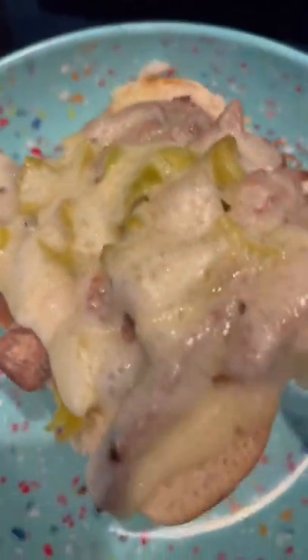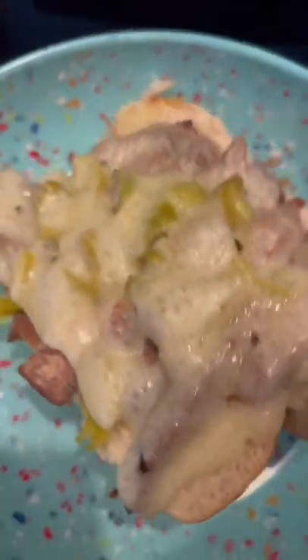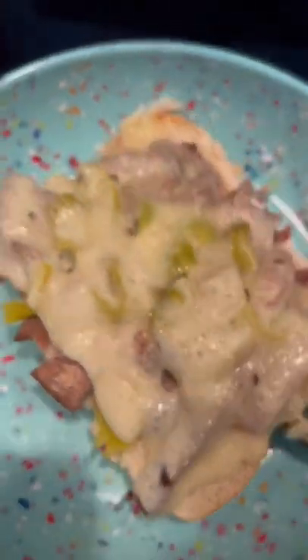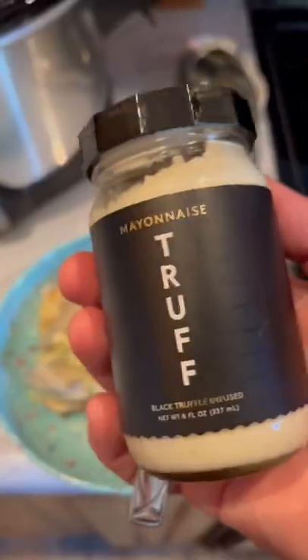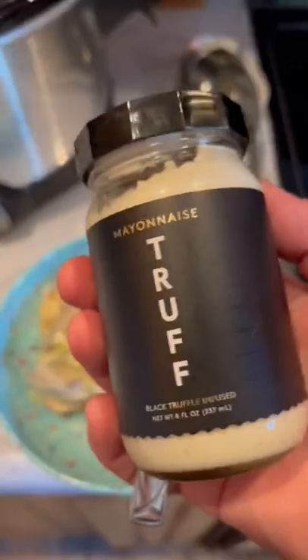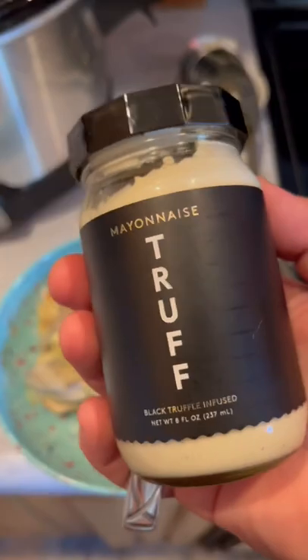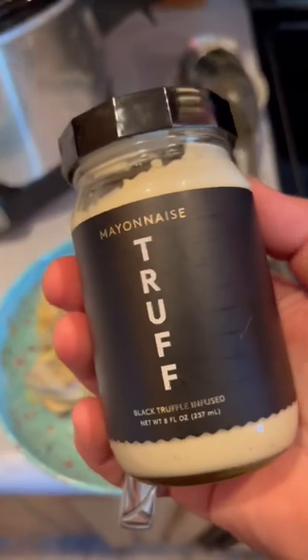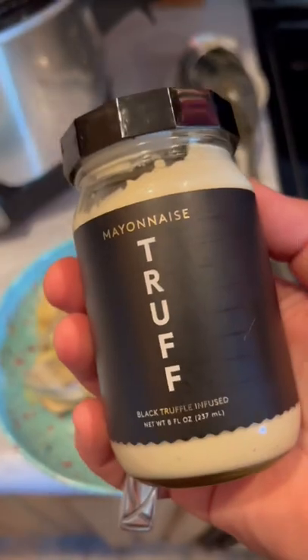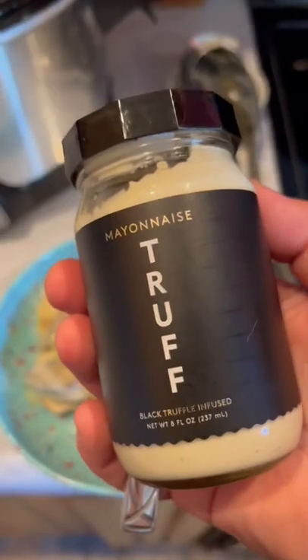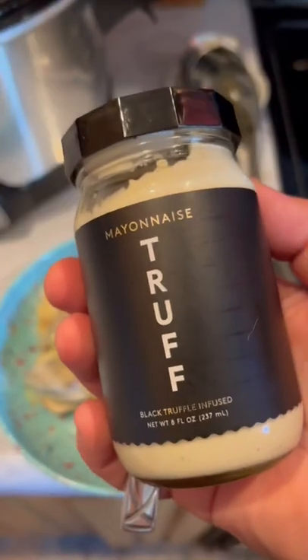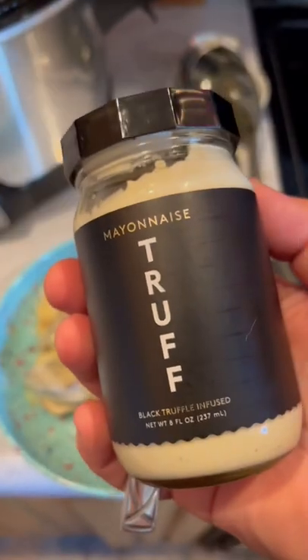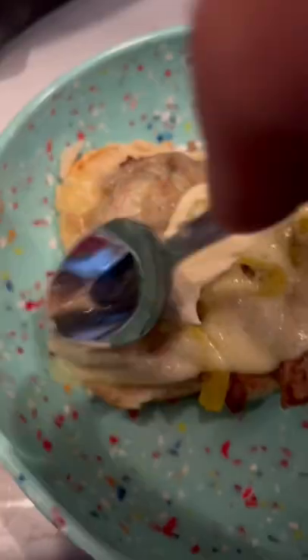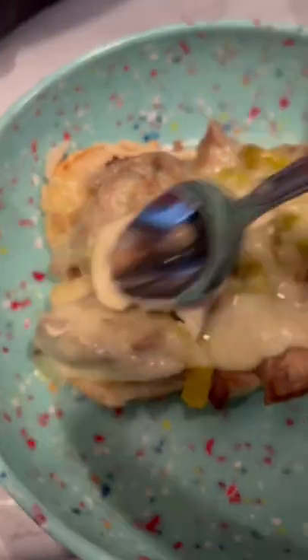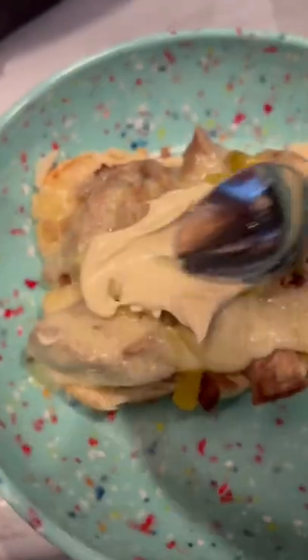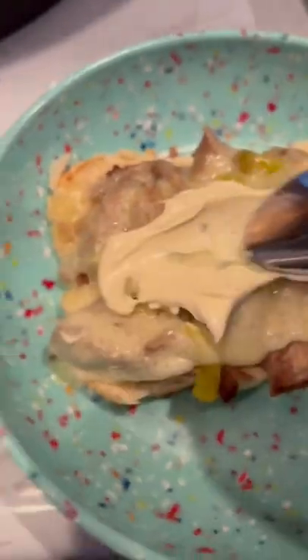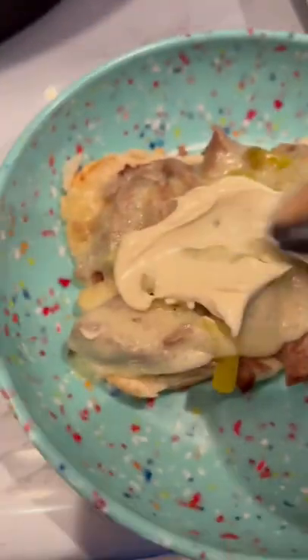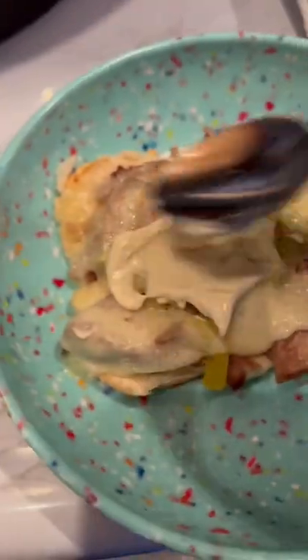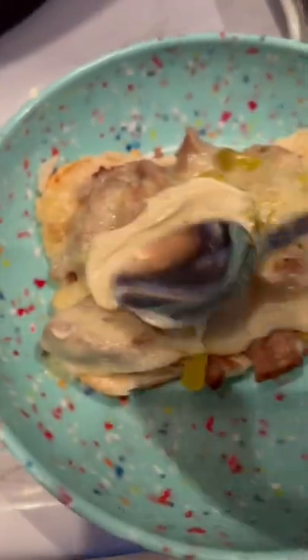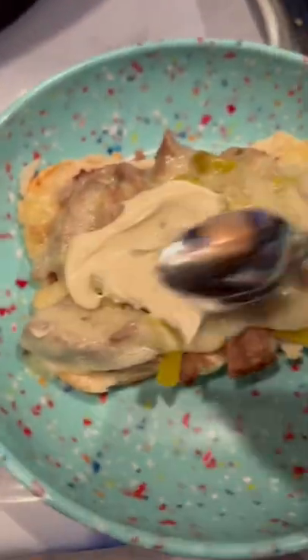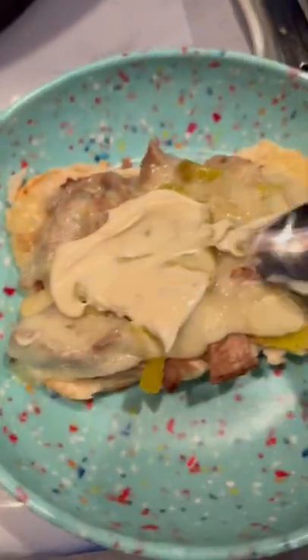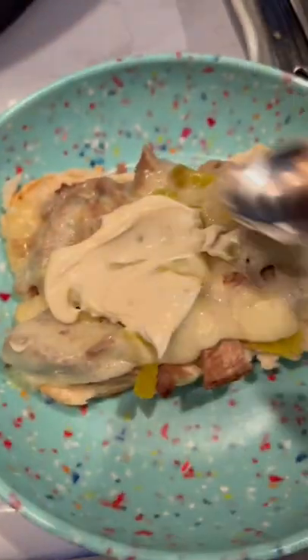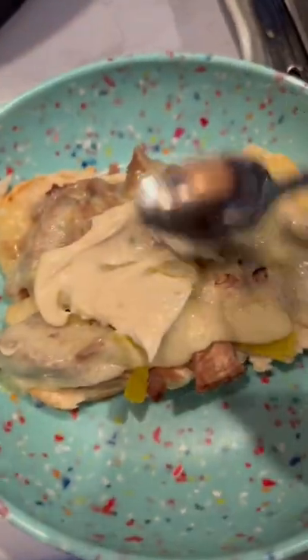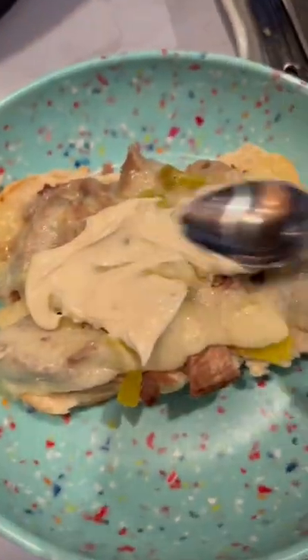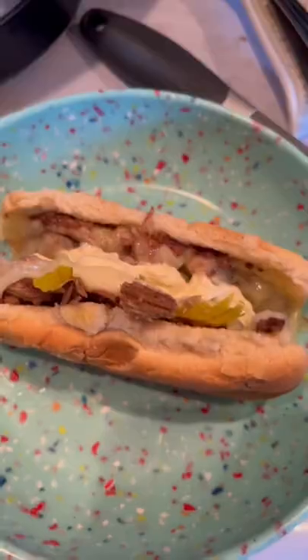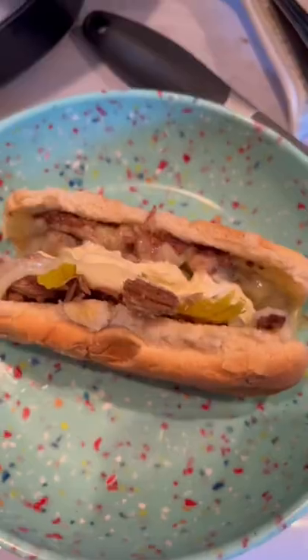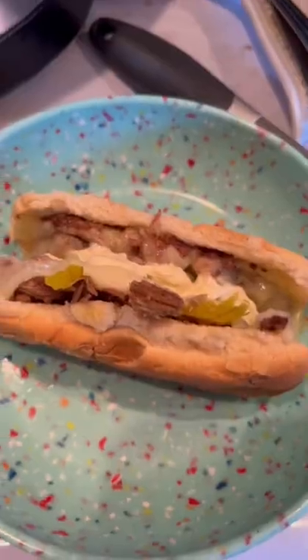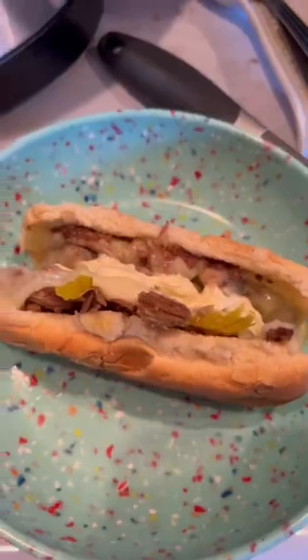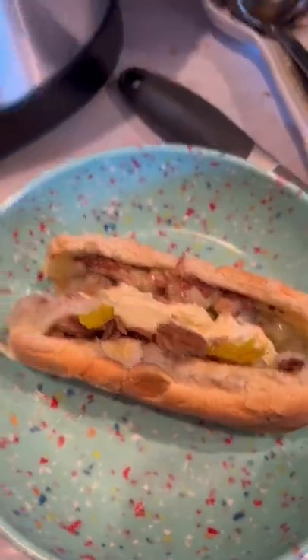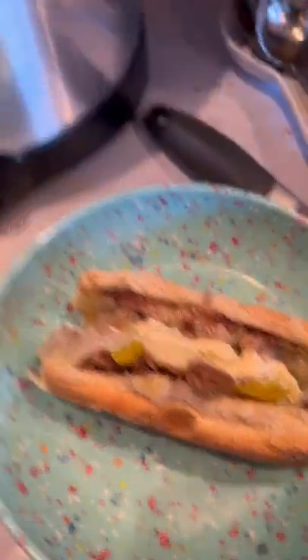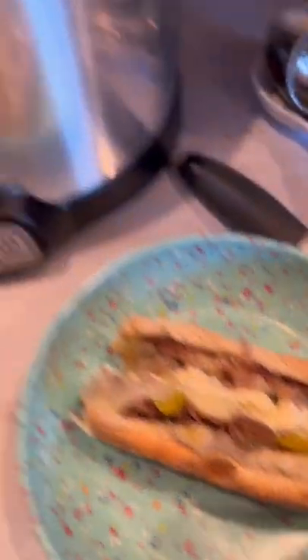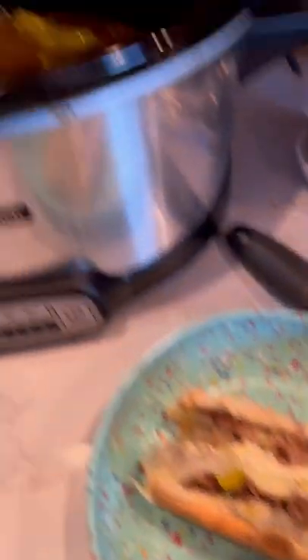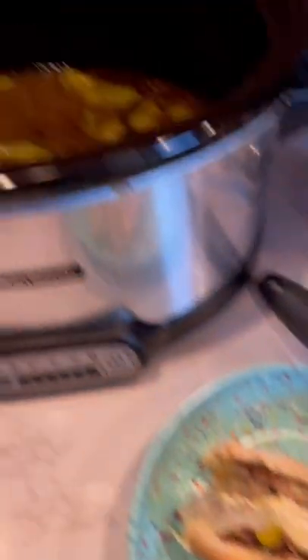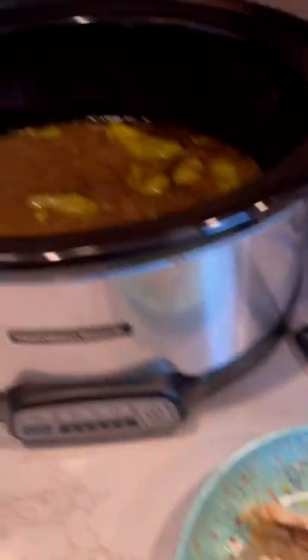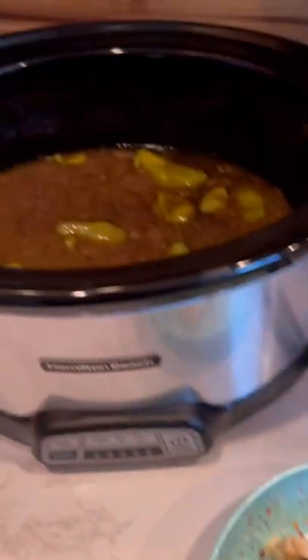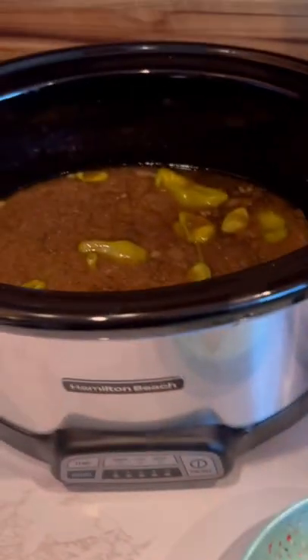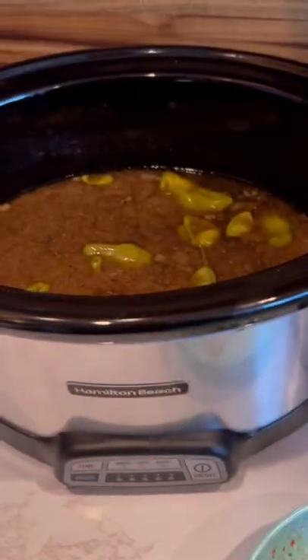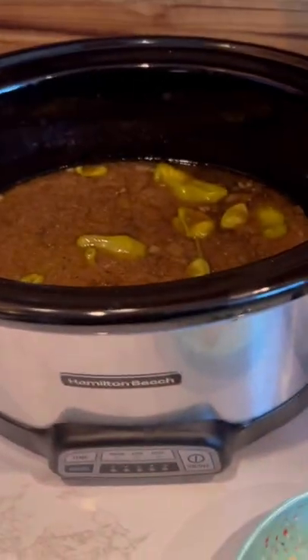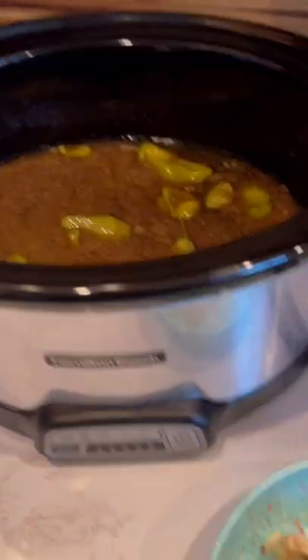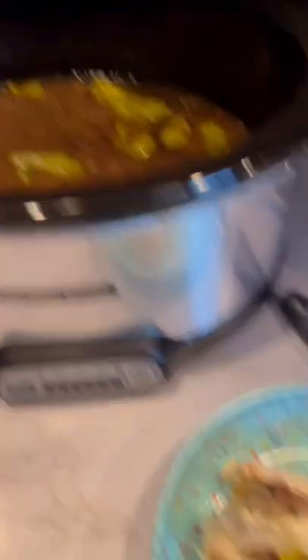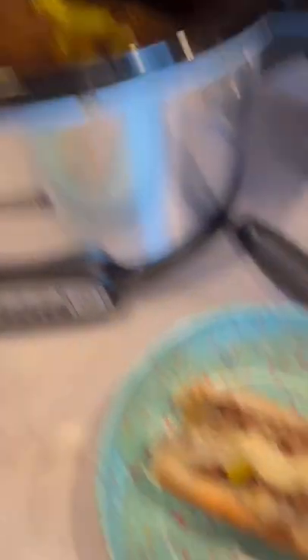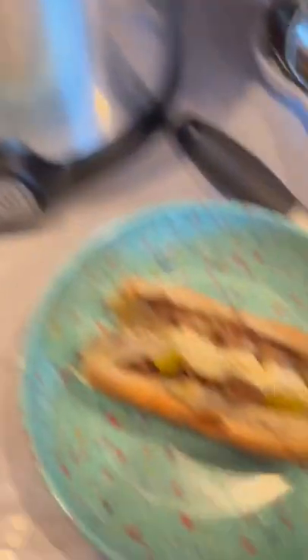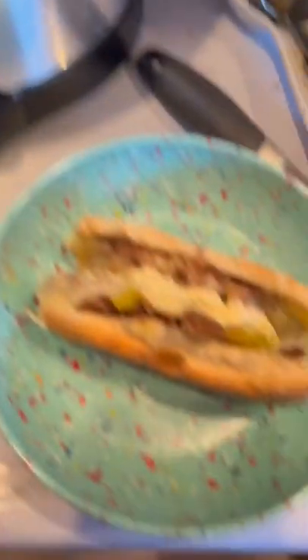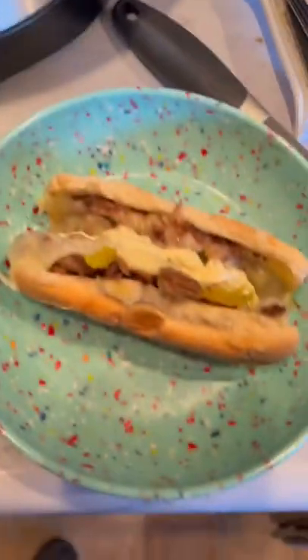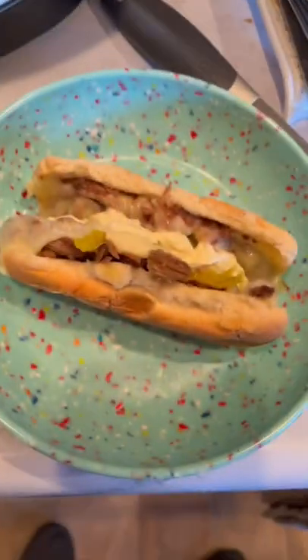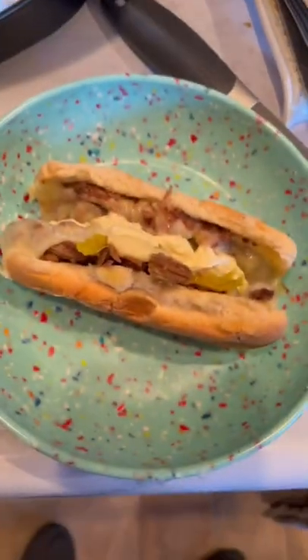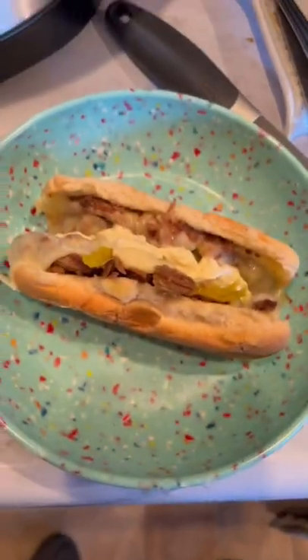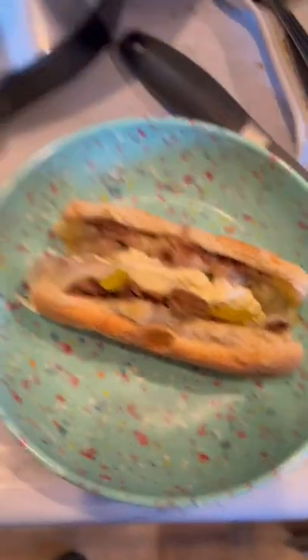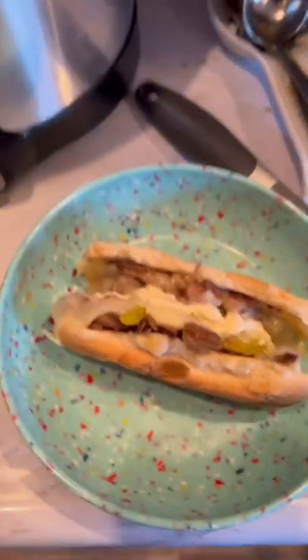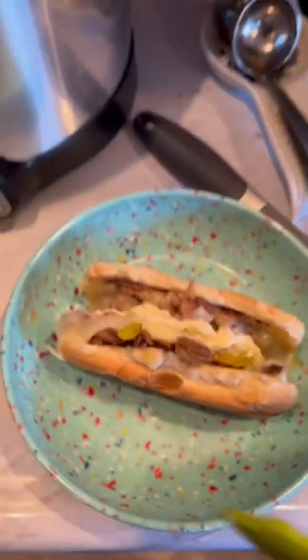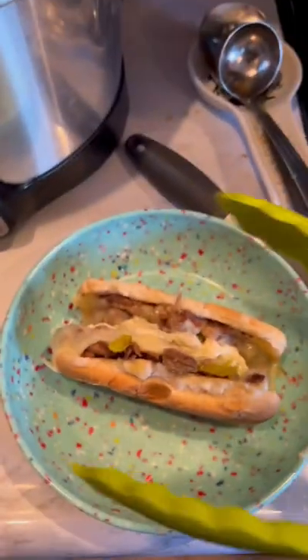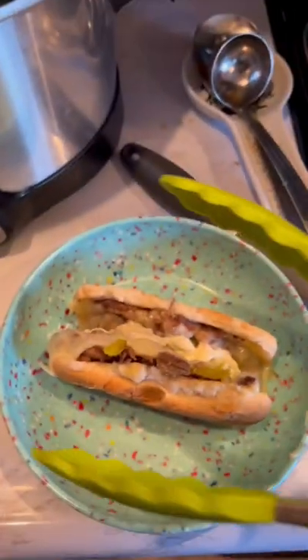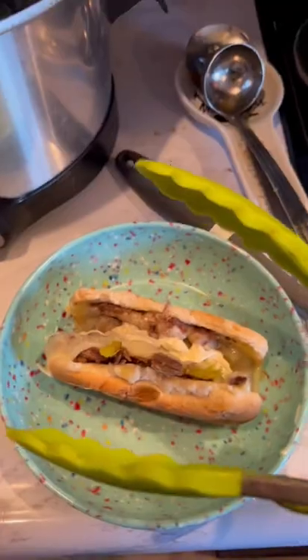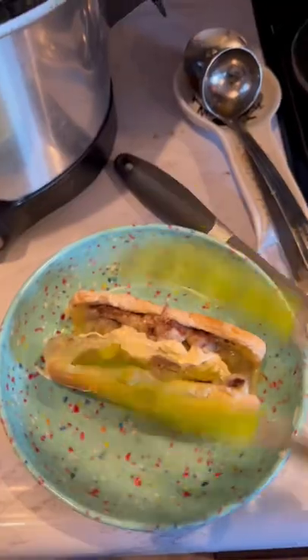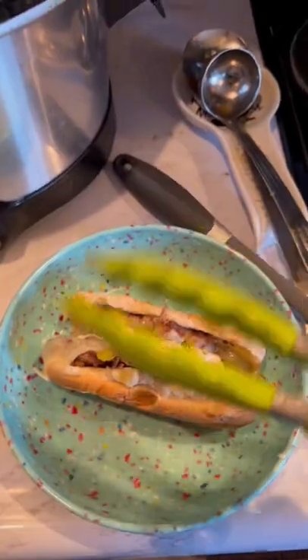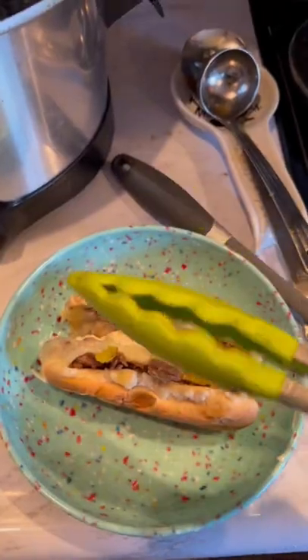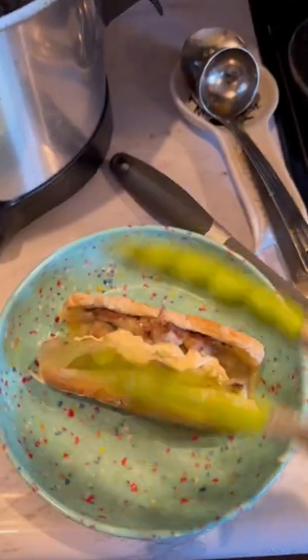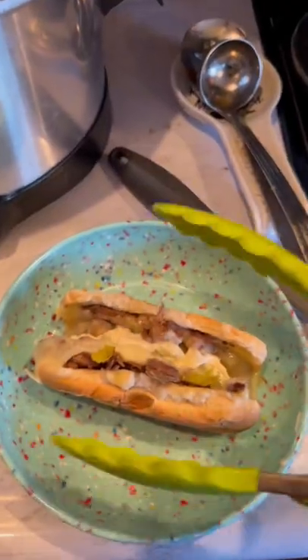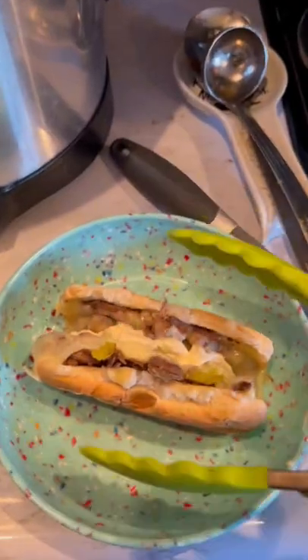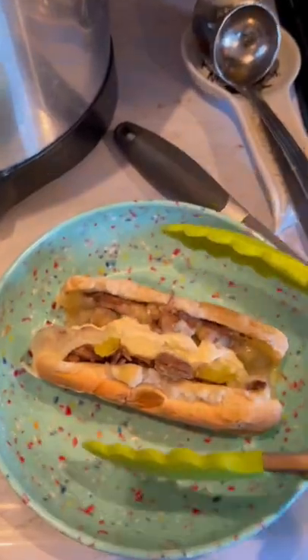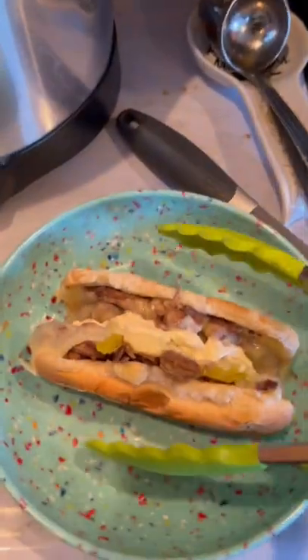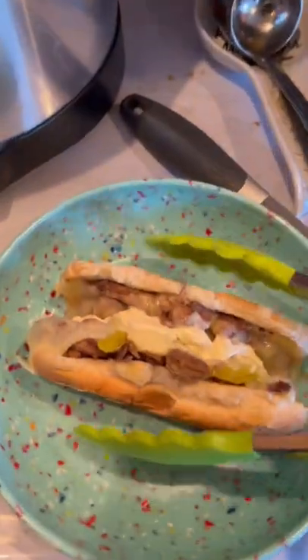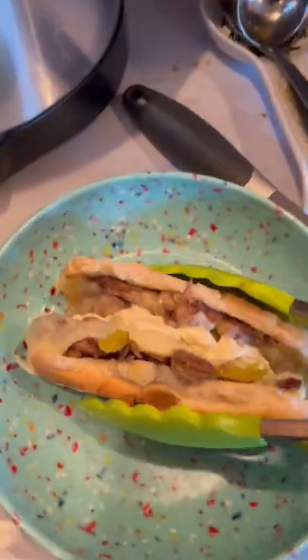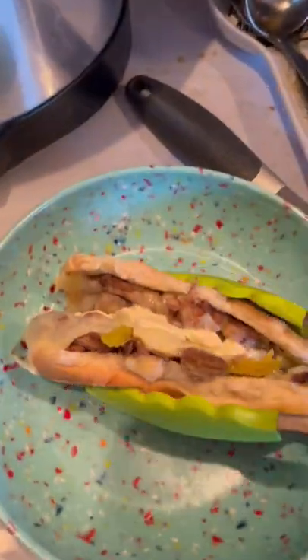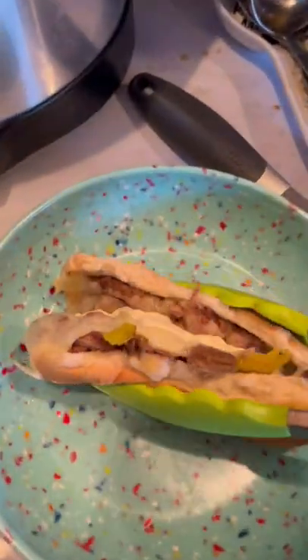Pull it out, throw on some trough mayo for that extra full body flavor, and you know where we're headed. Food around here is a bit of a religious experience.